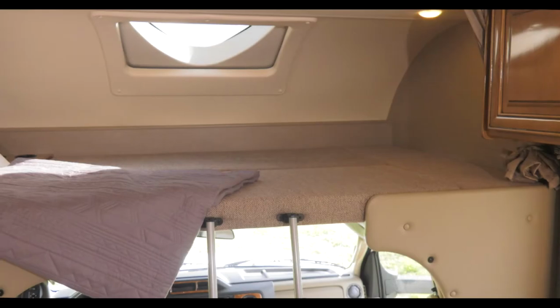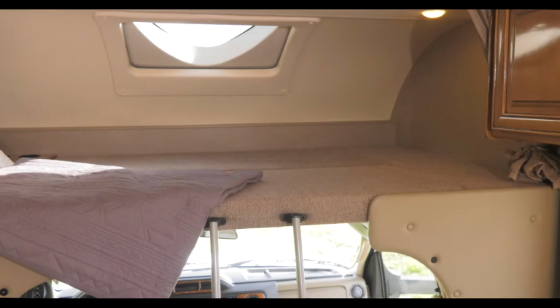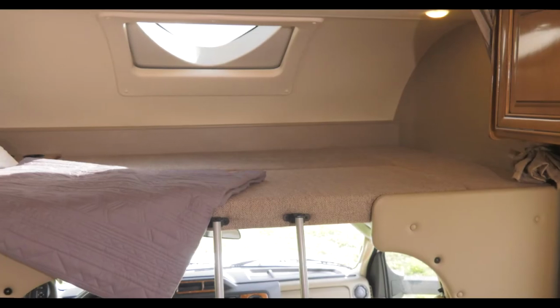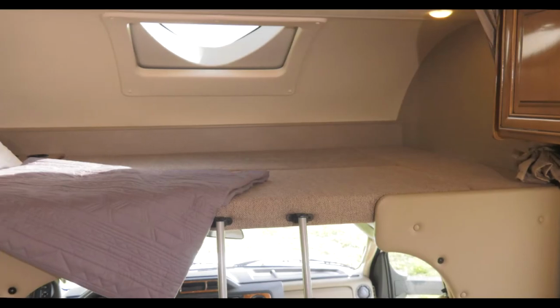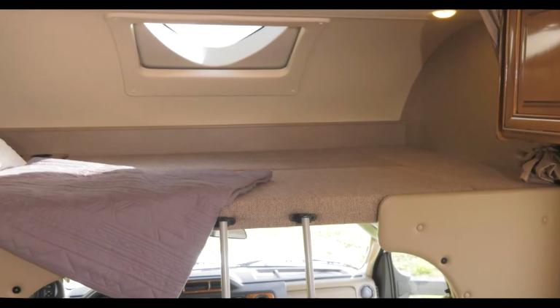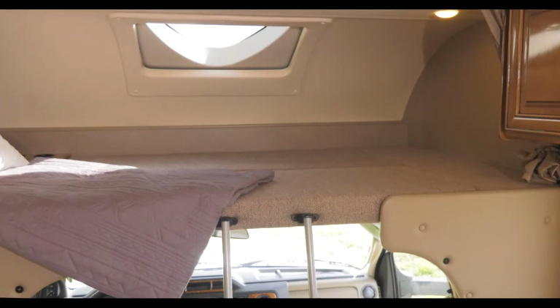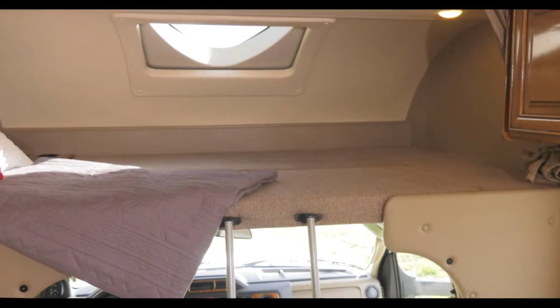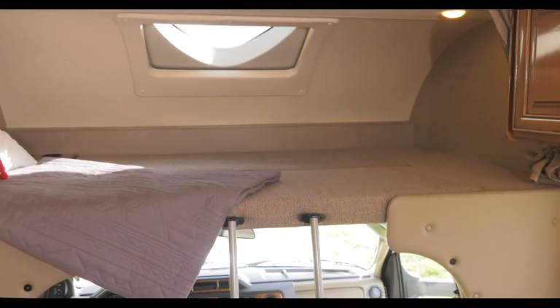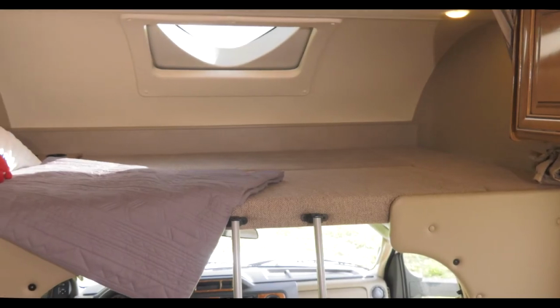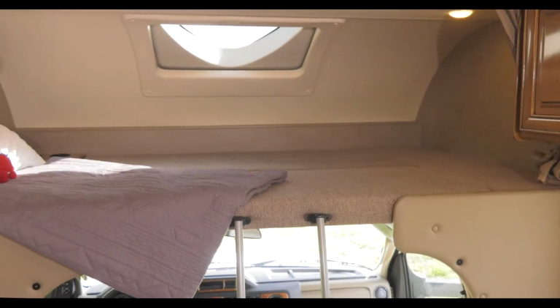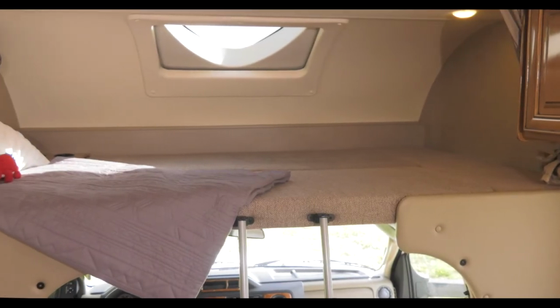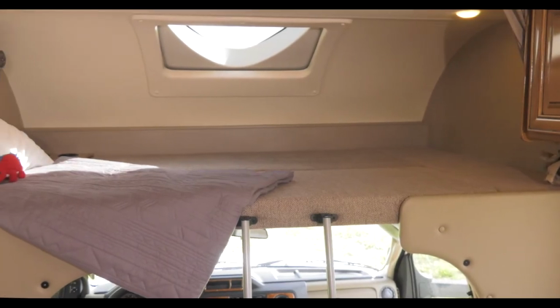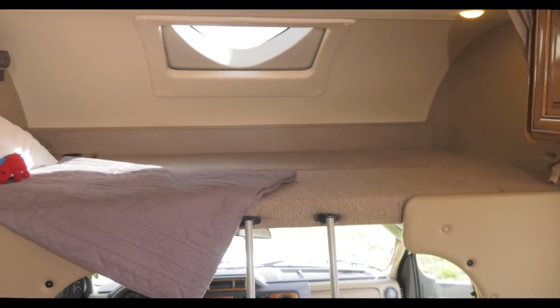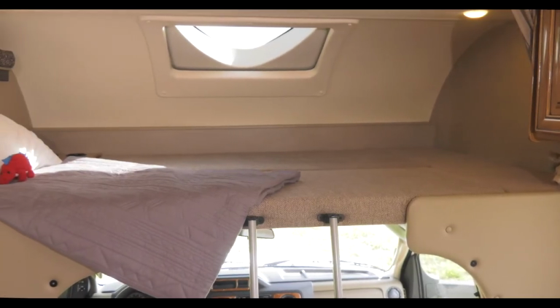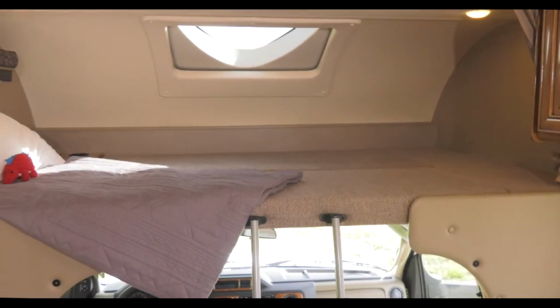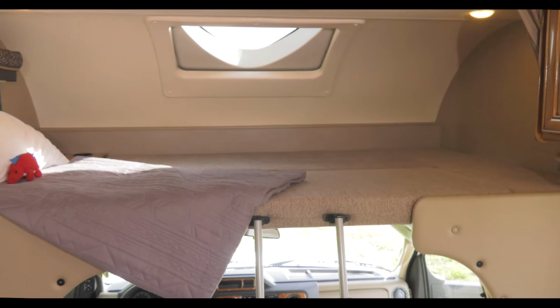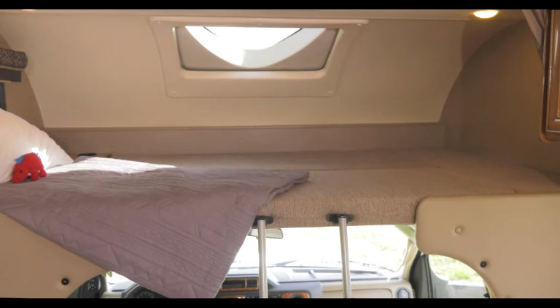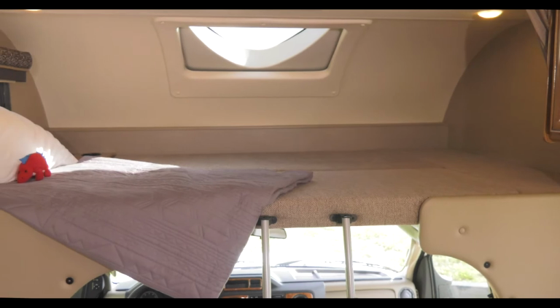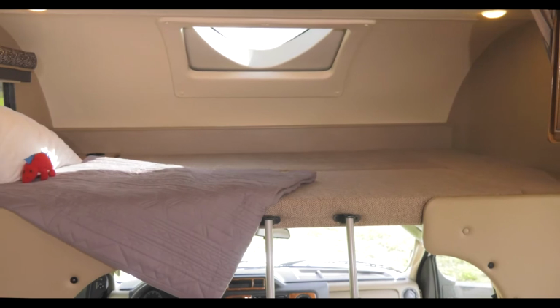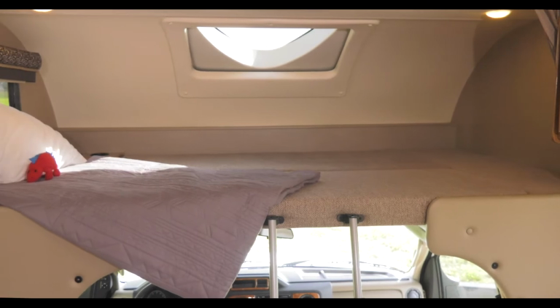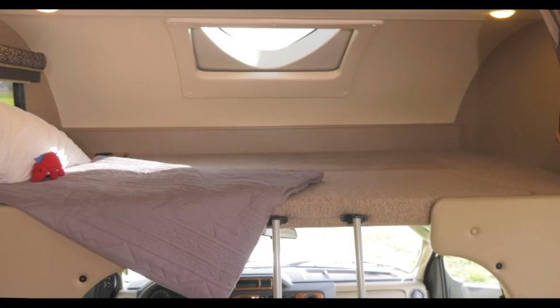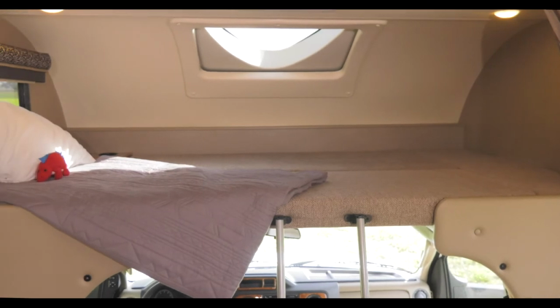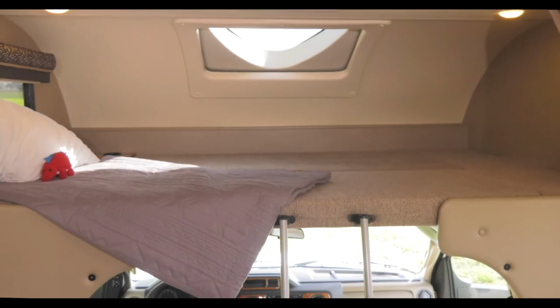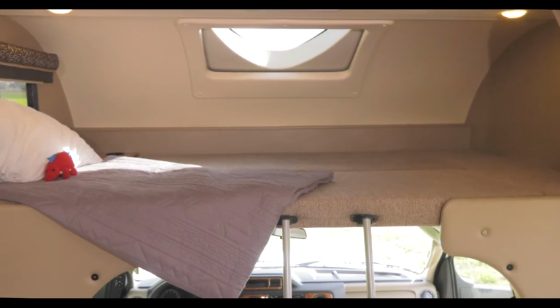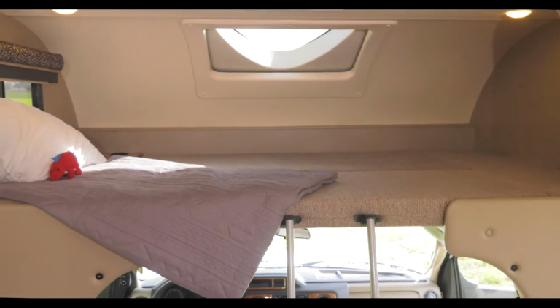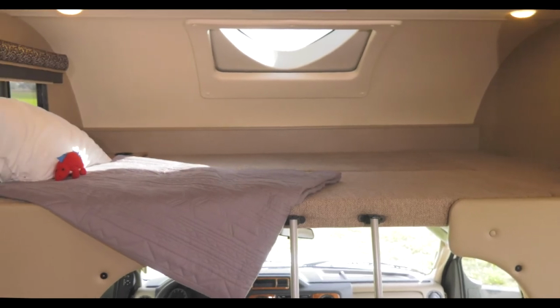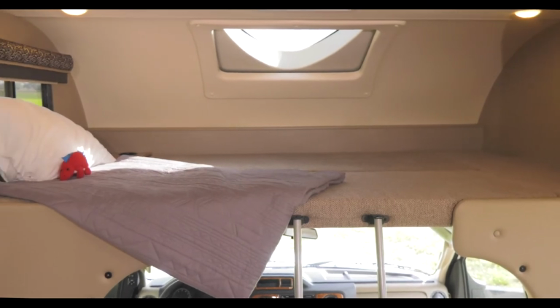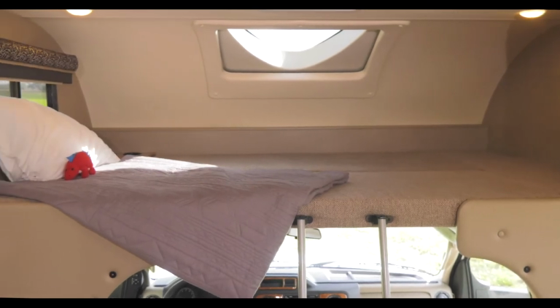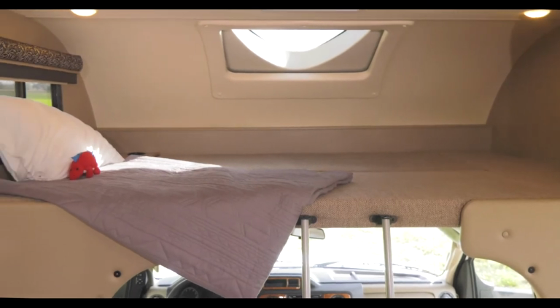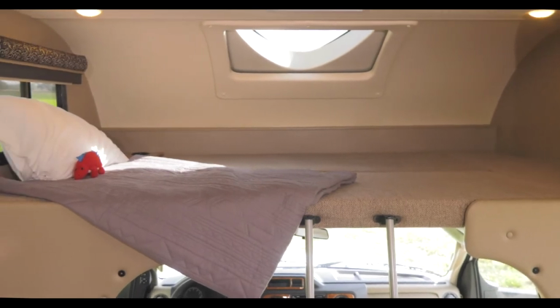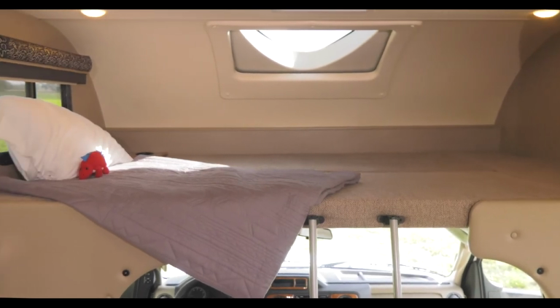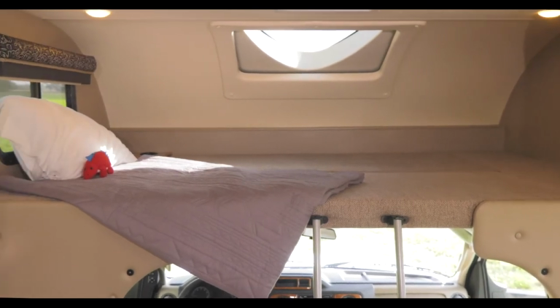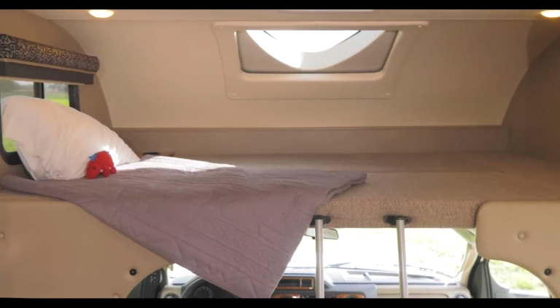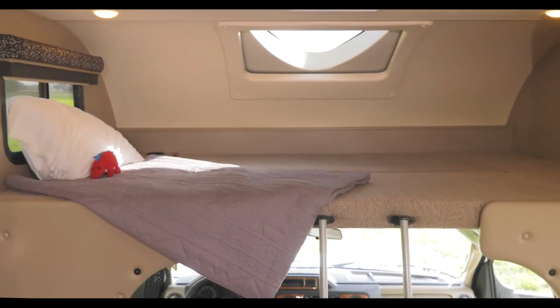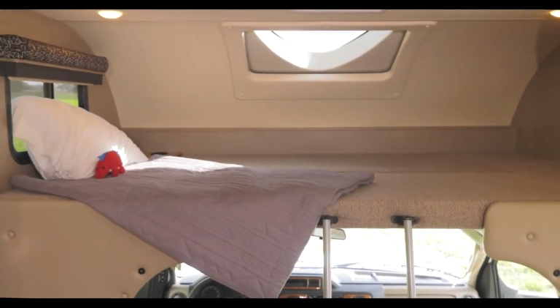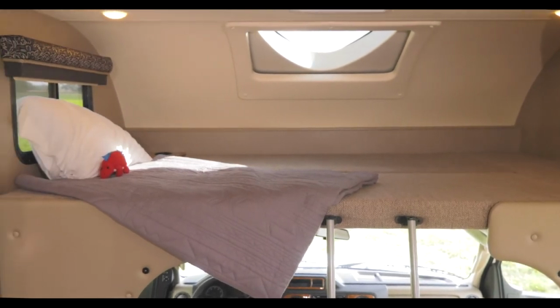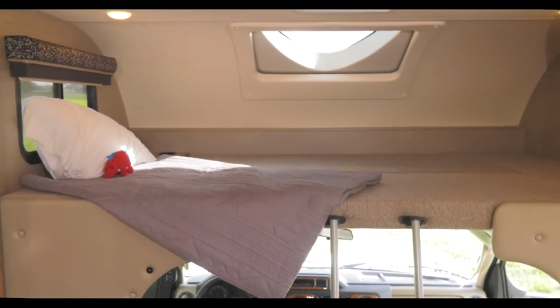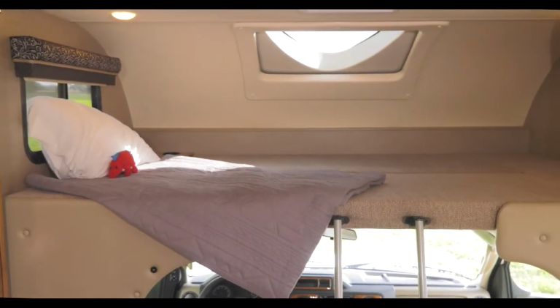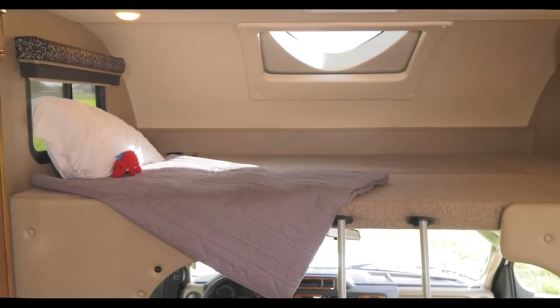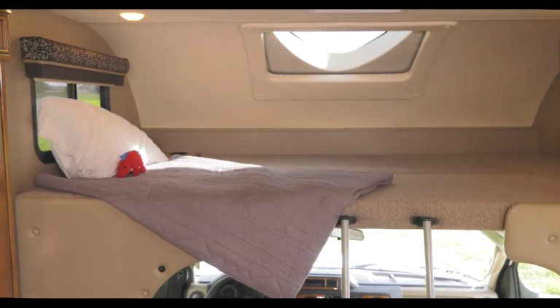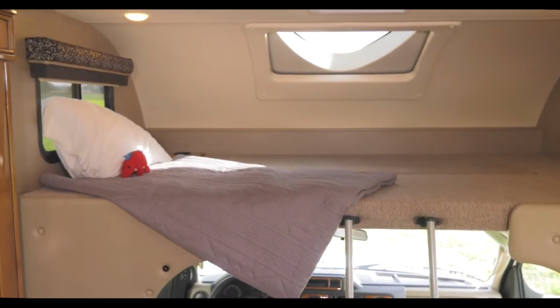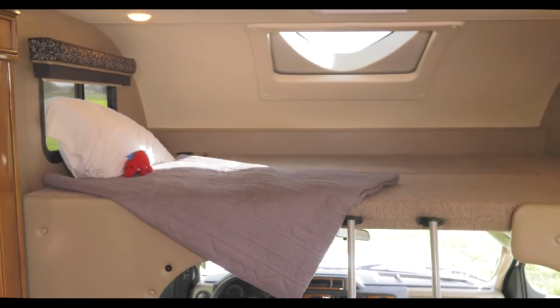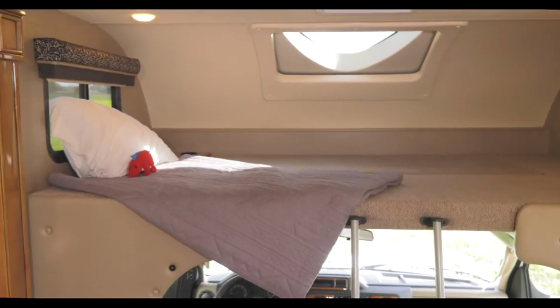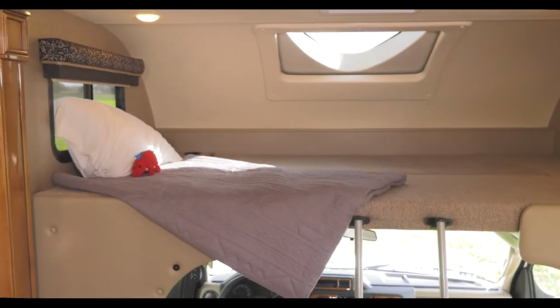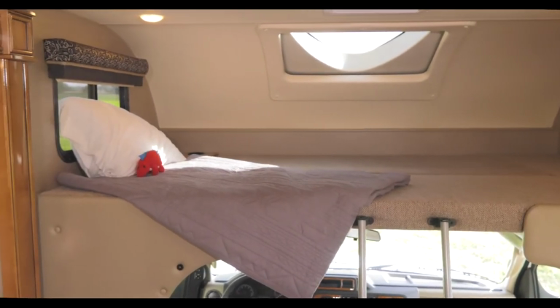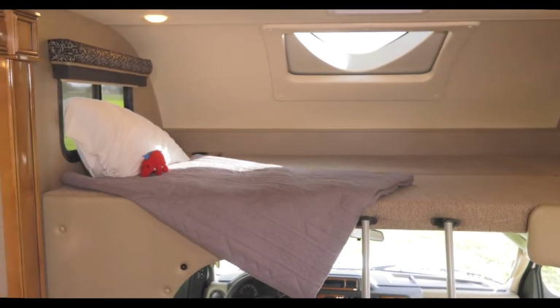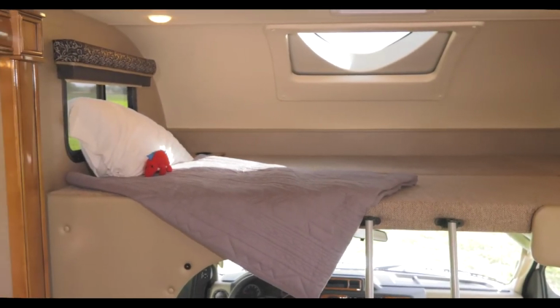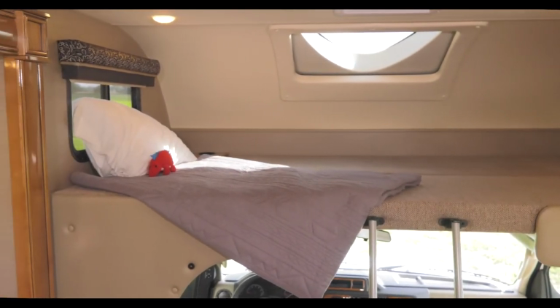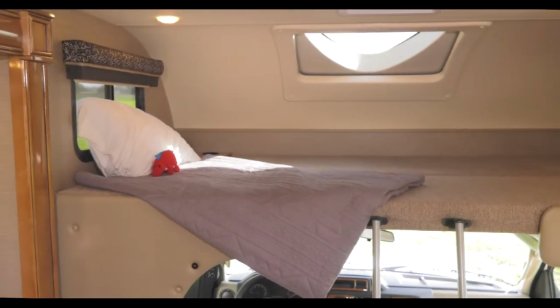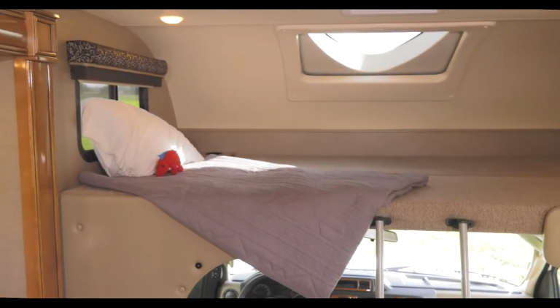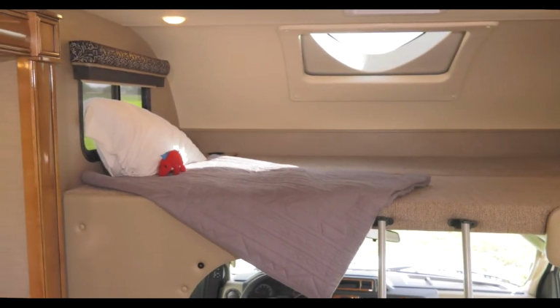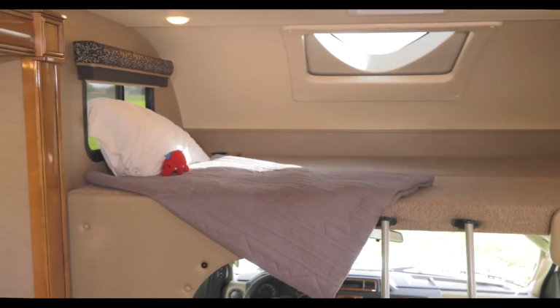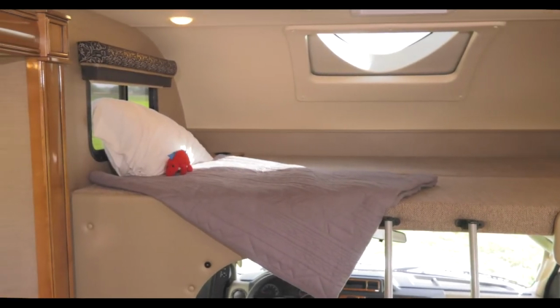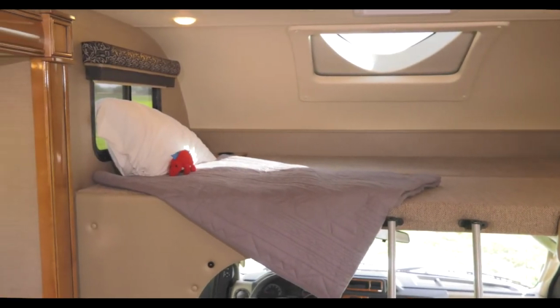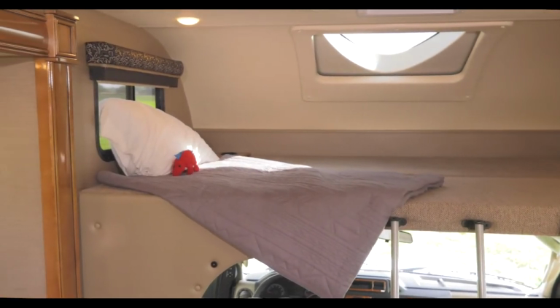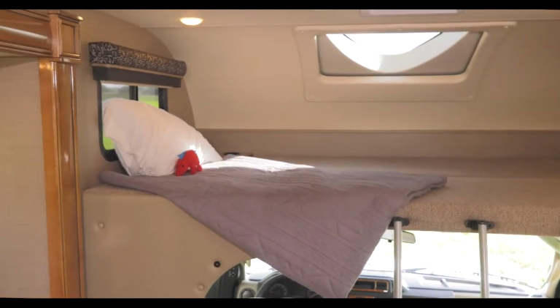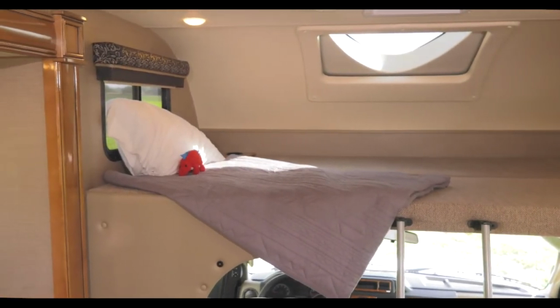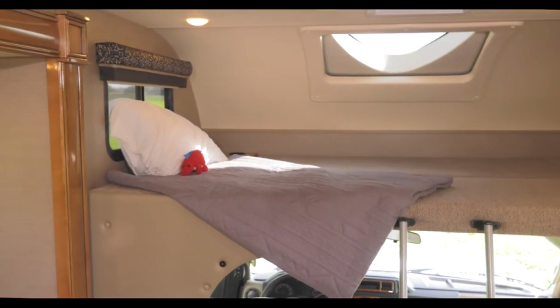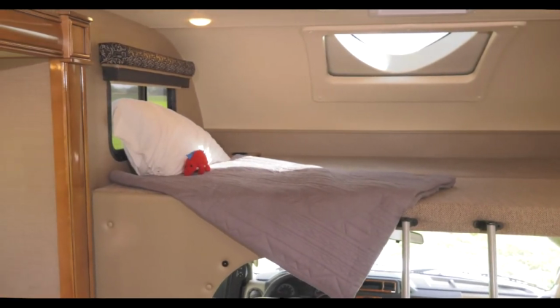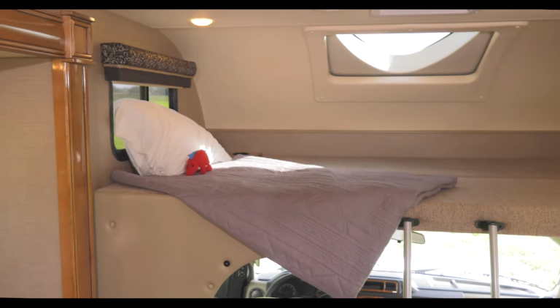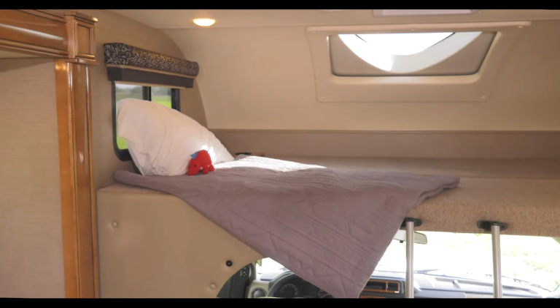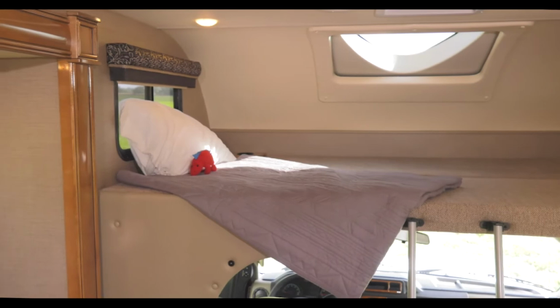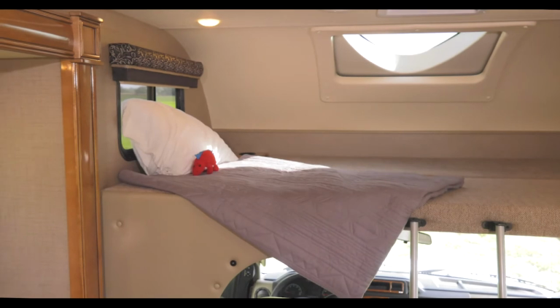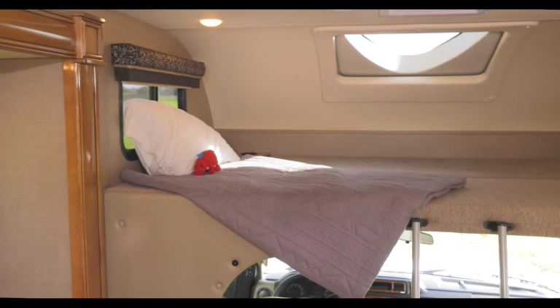With the skylight featuring power sunshade, privacy curtain and cup holders, expect there to be fighting over who gets the overhead bunk for the night.